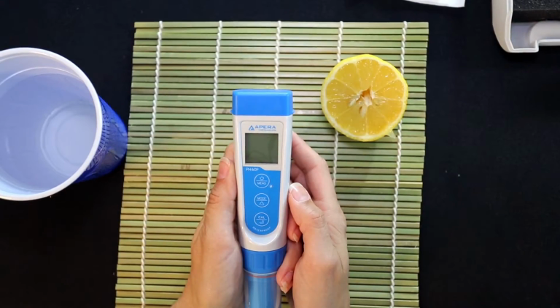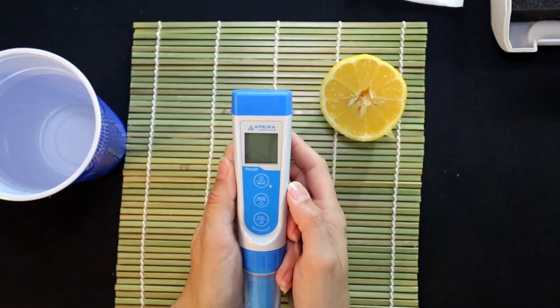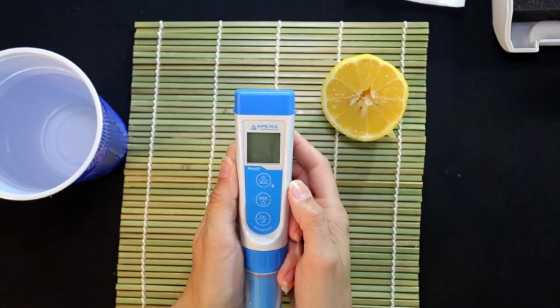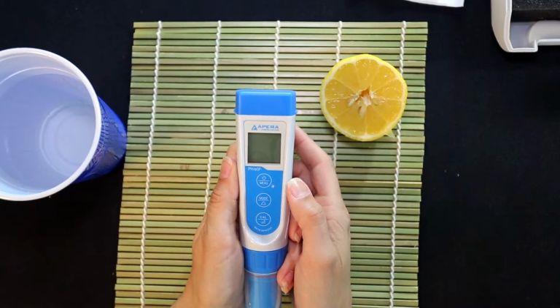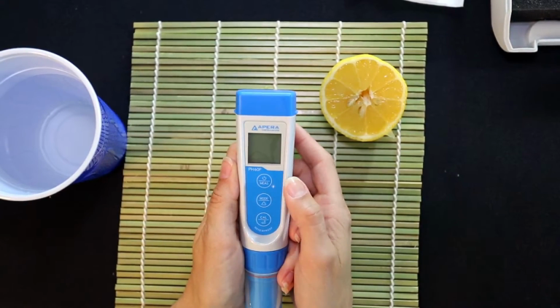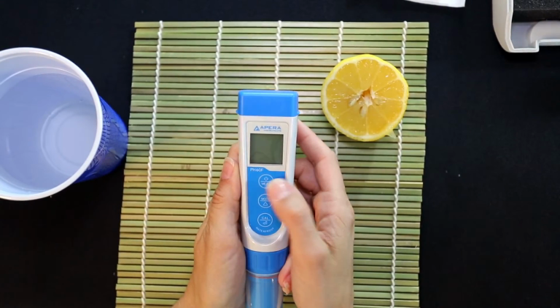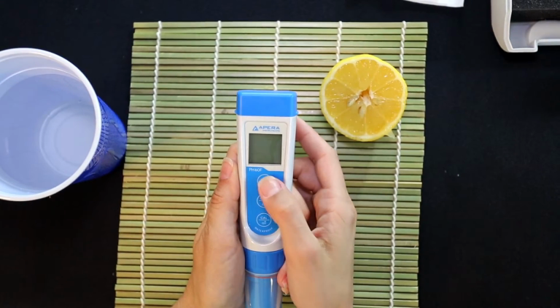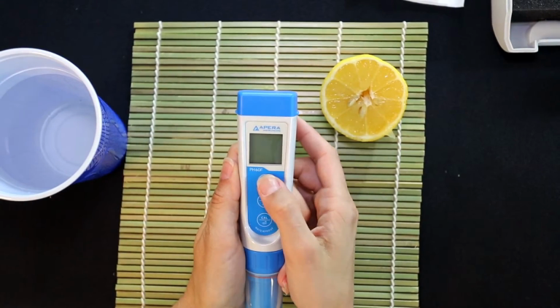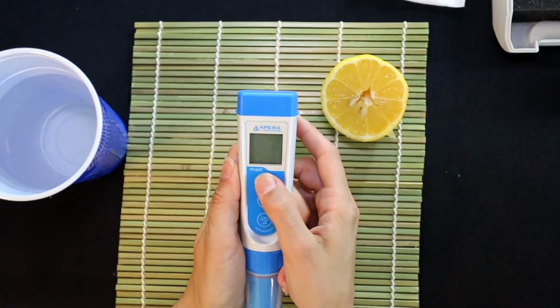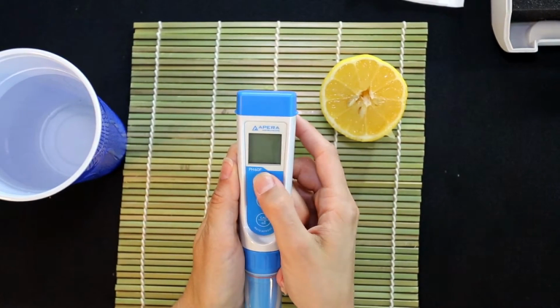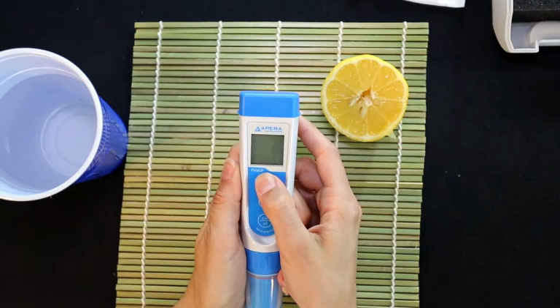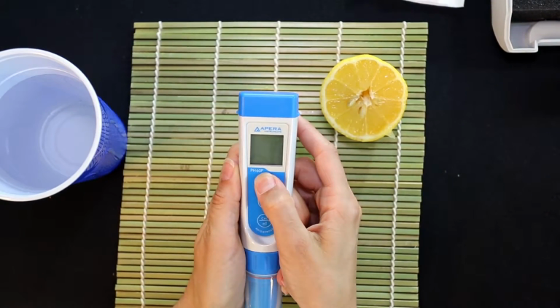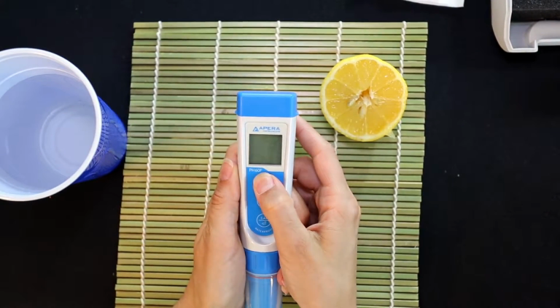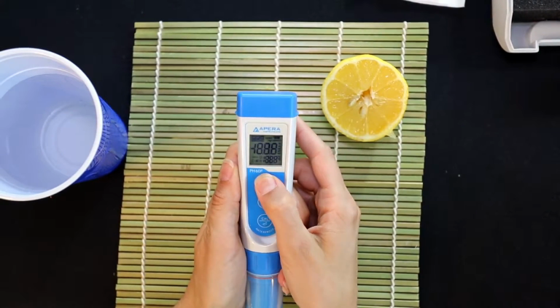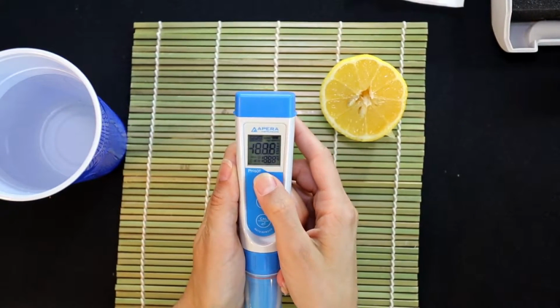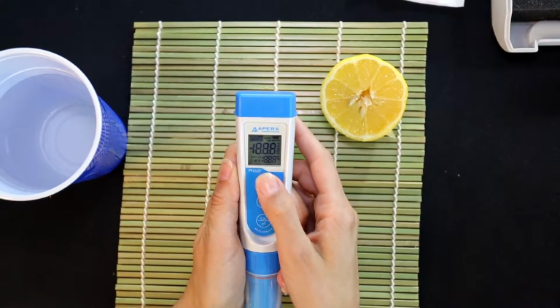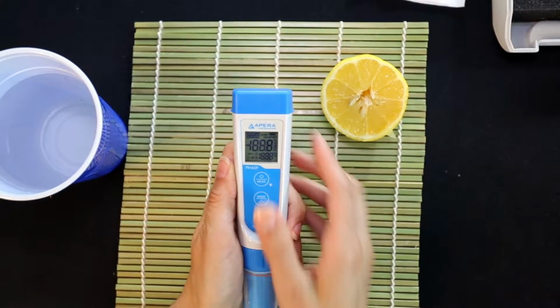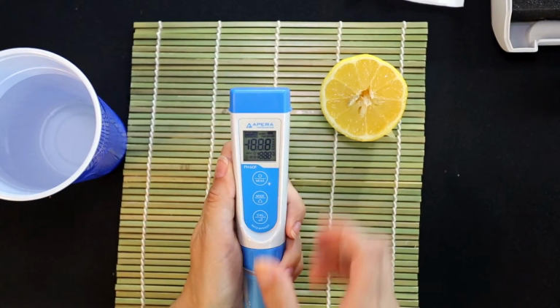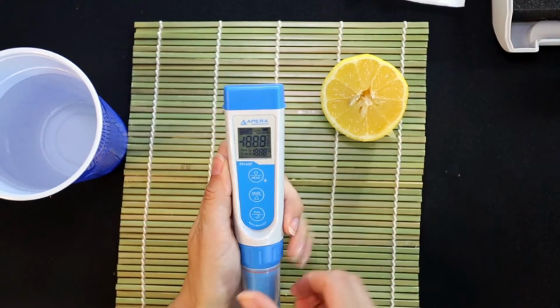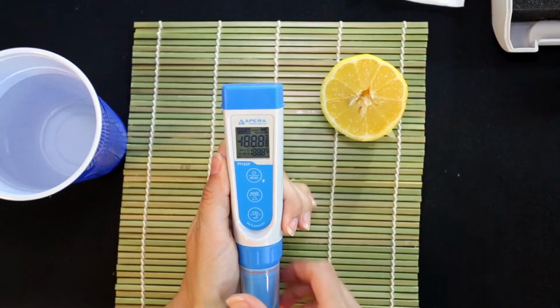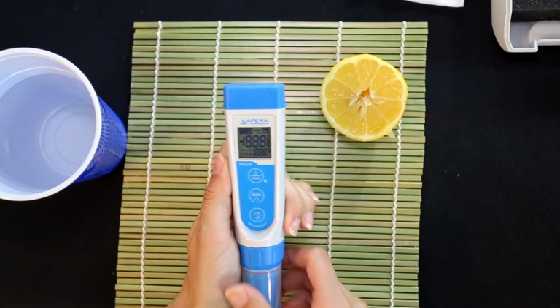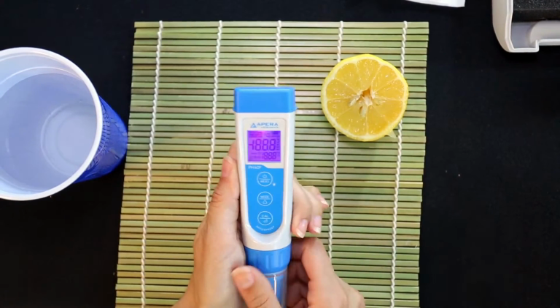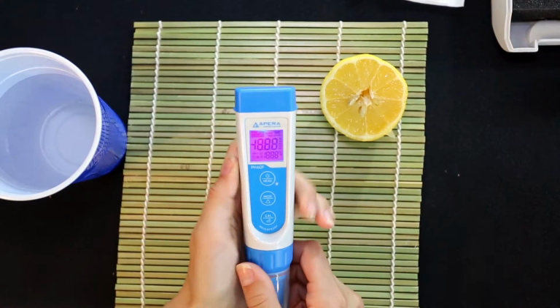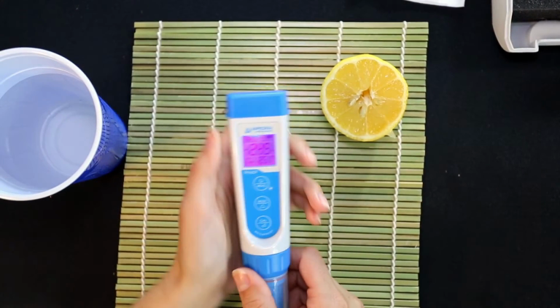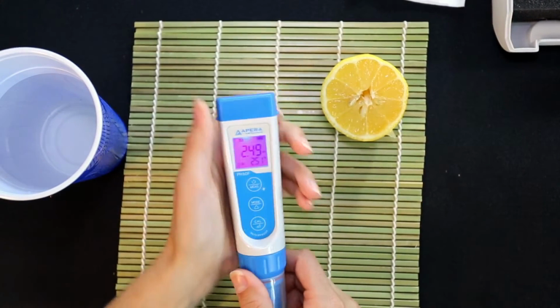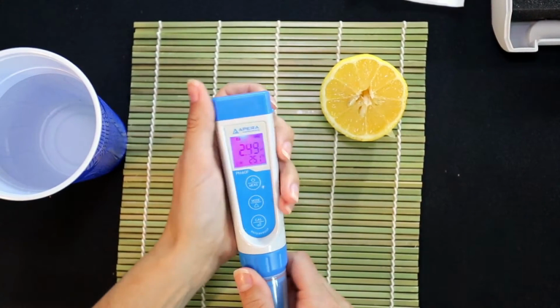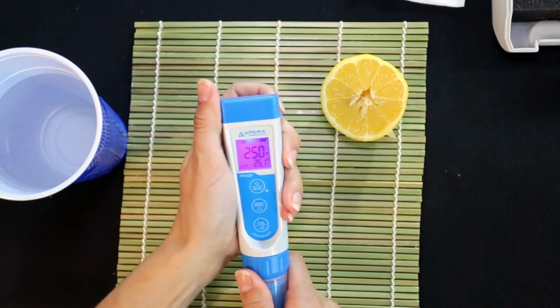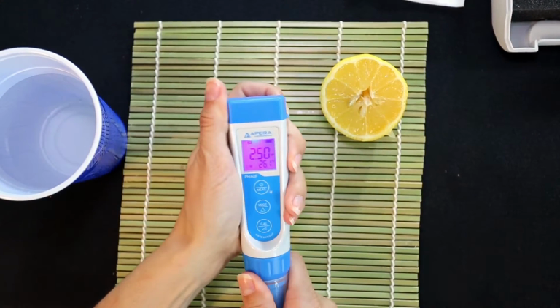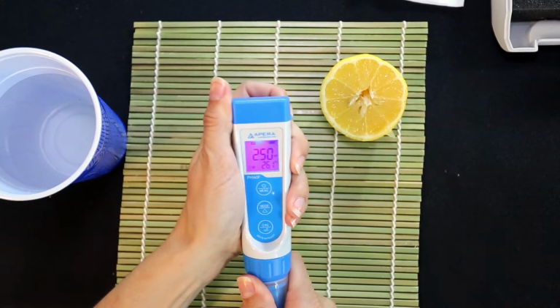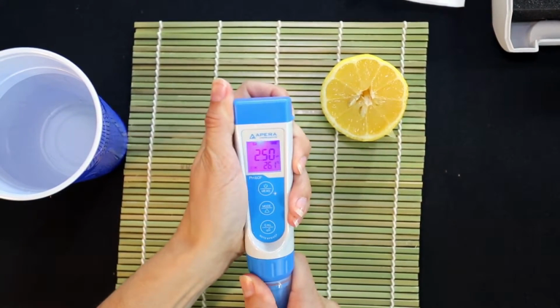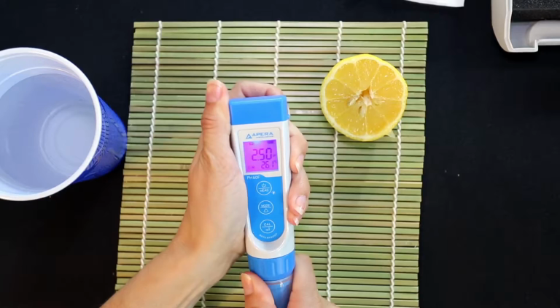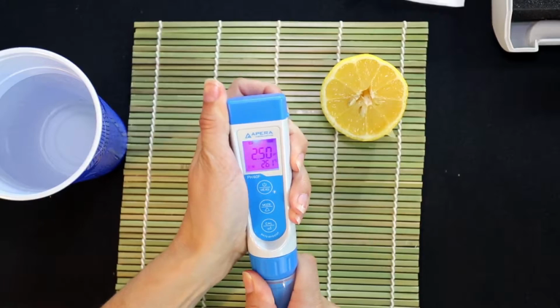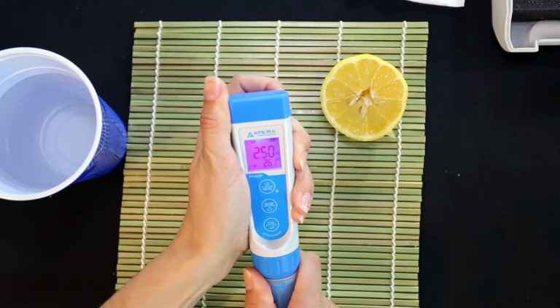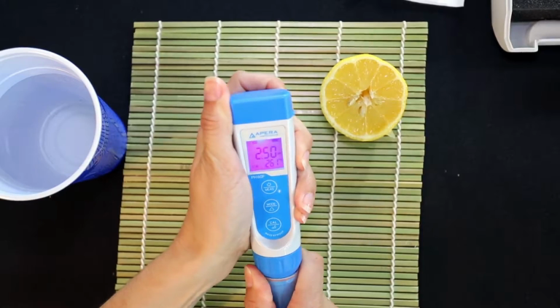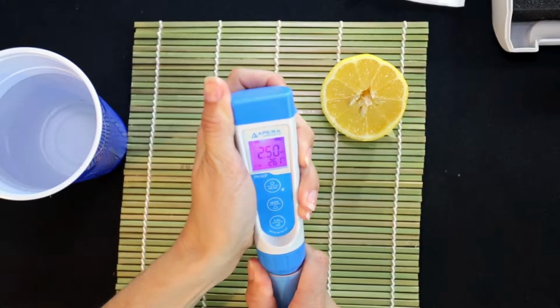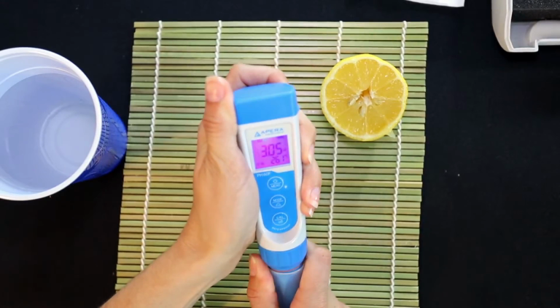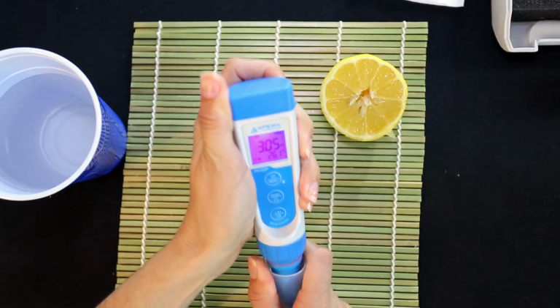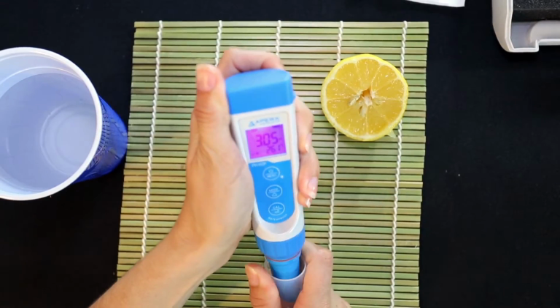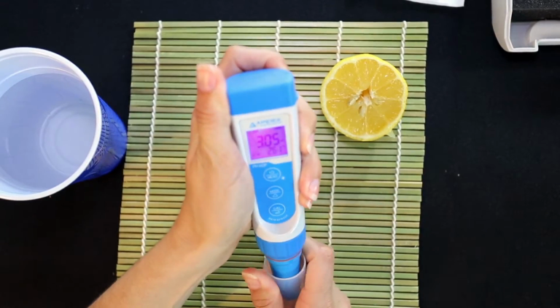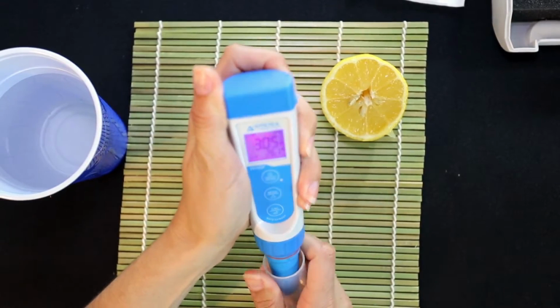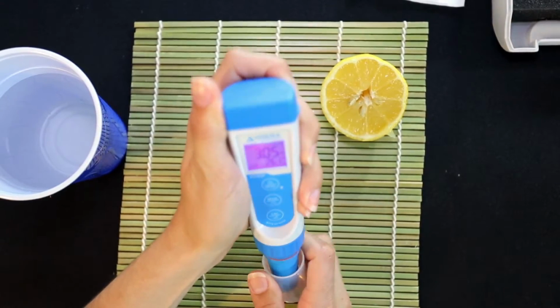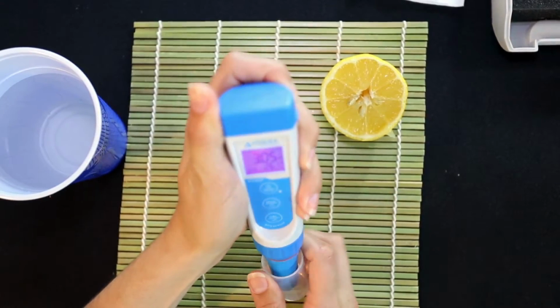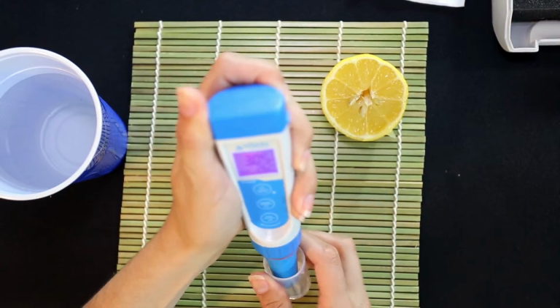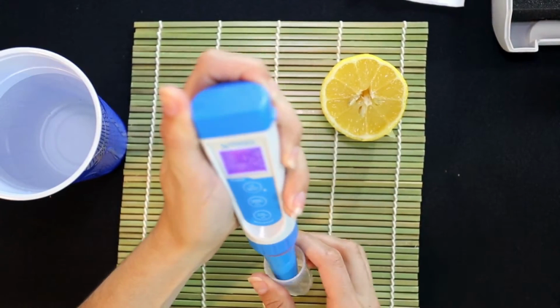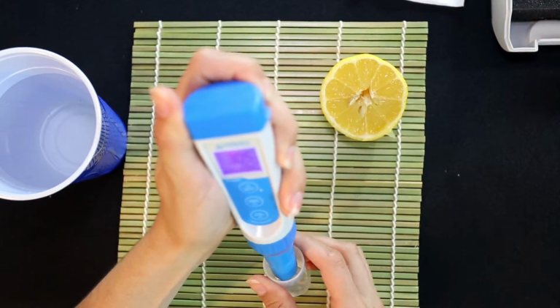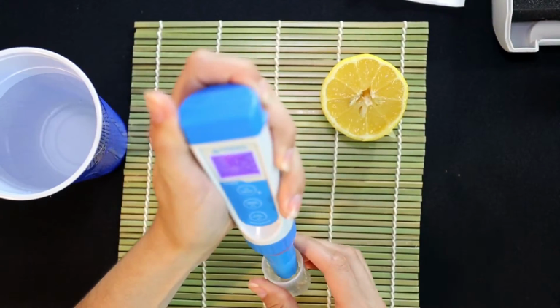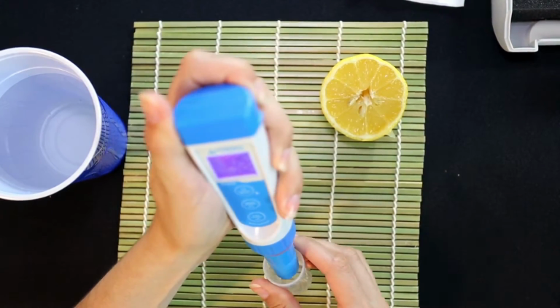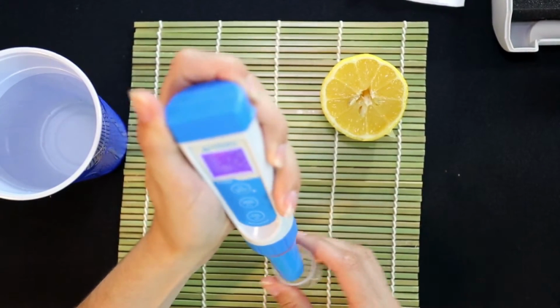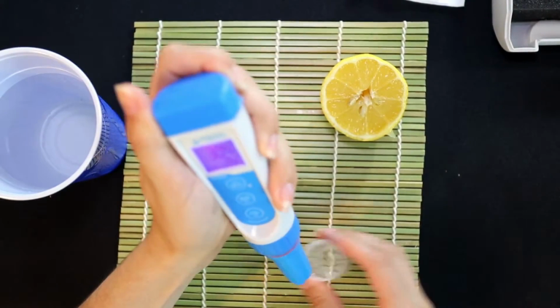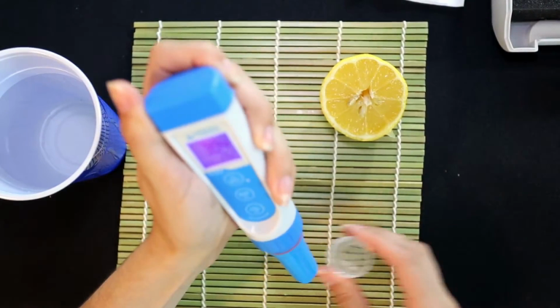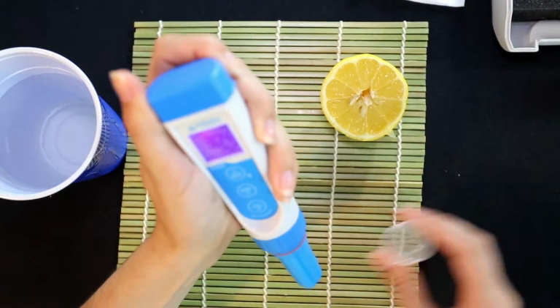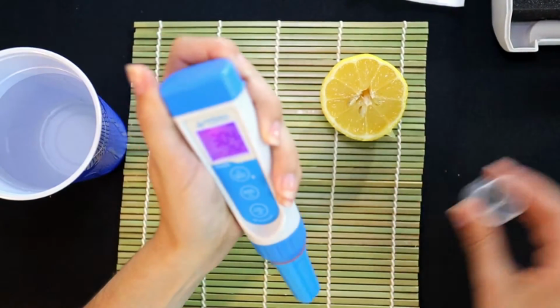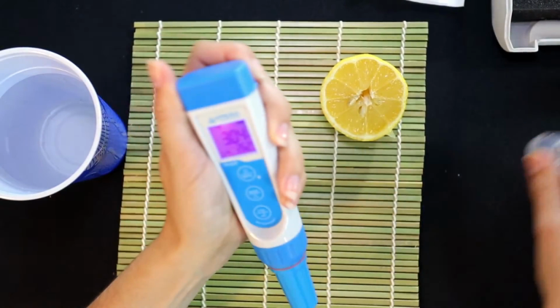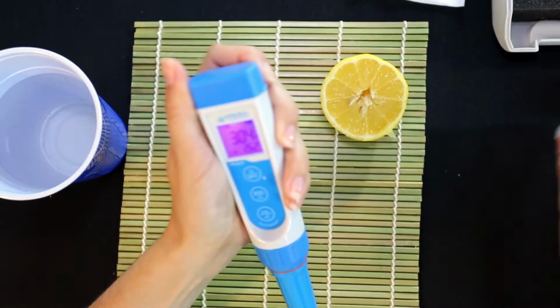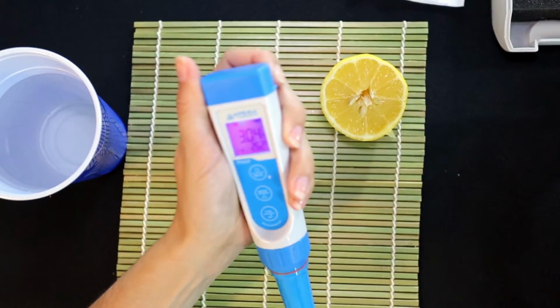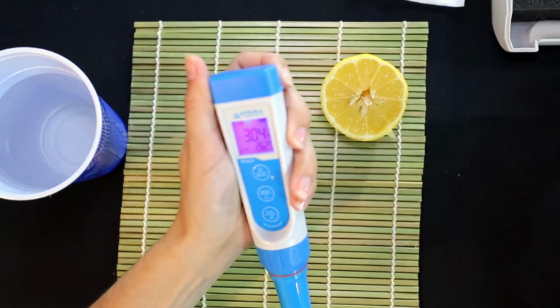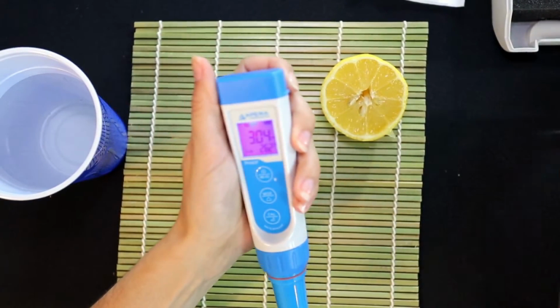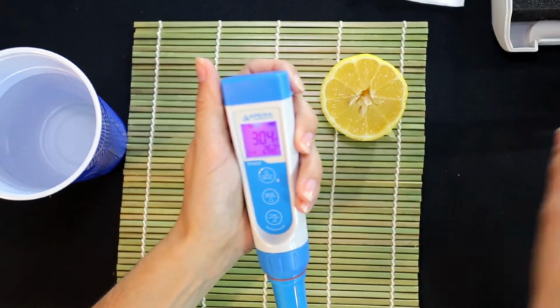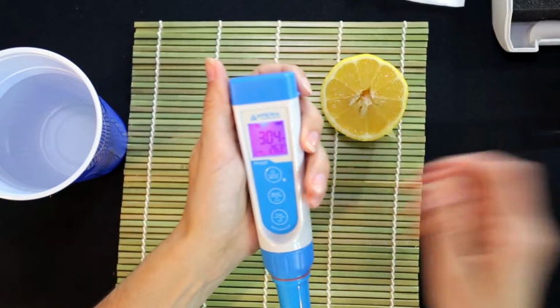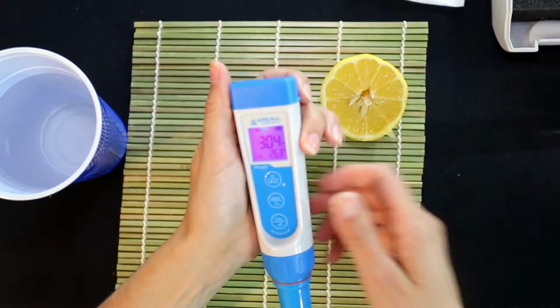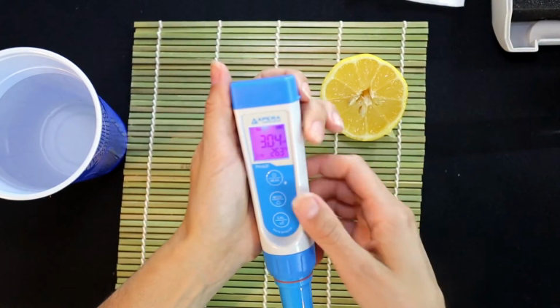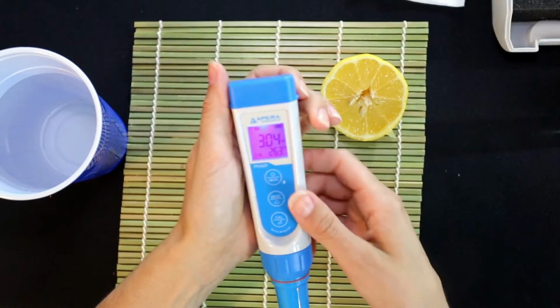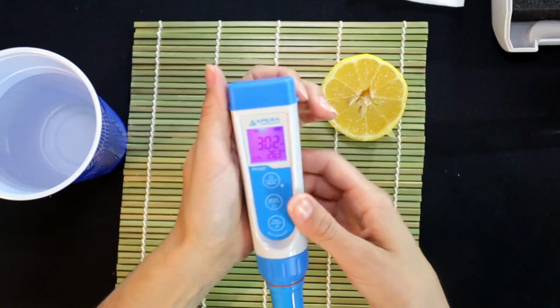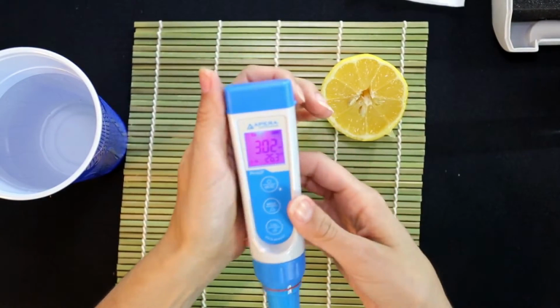Short press the power button to turn on the tester. Clean the probe with distilled water and dry it with a tissue.